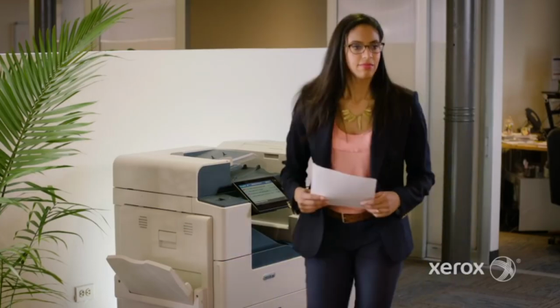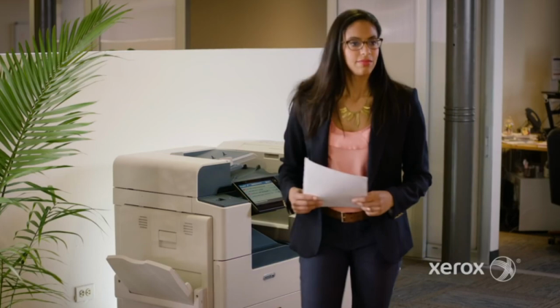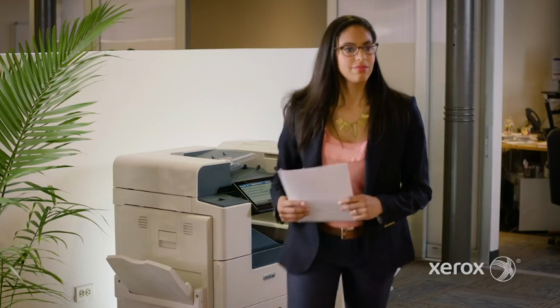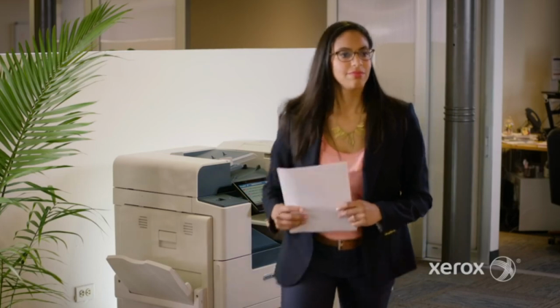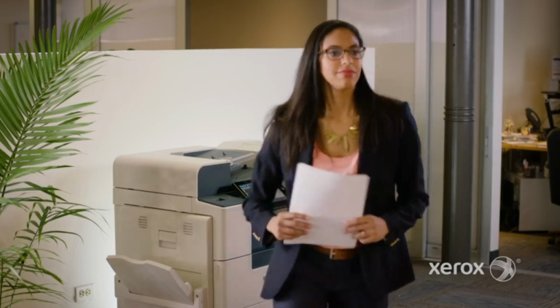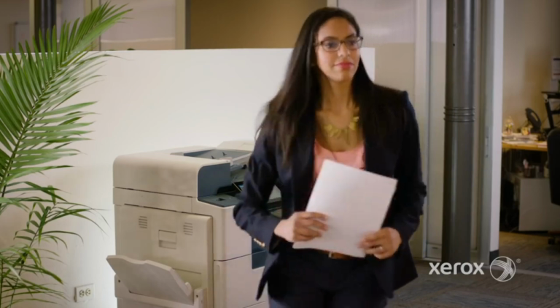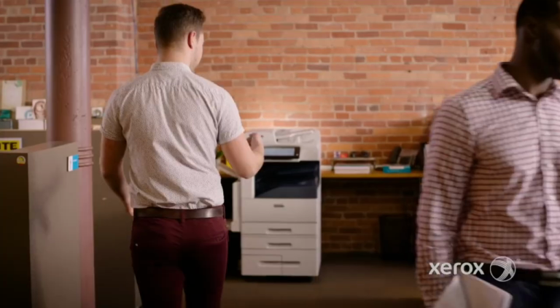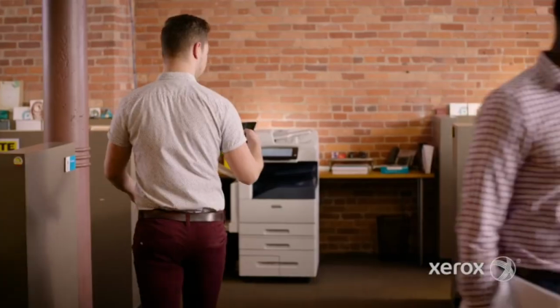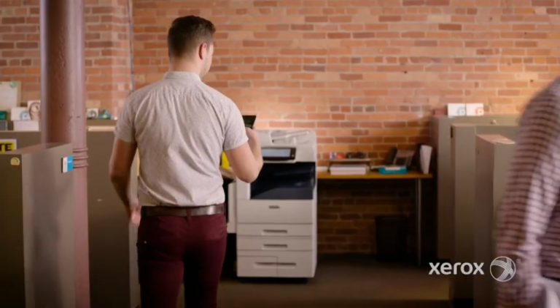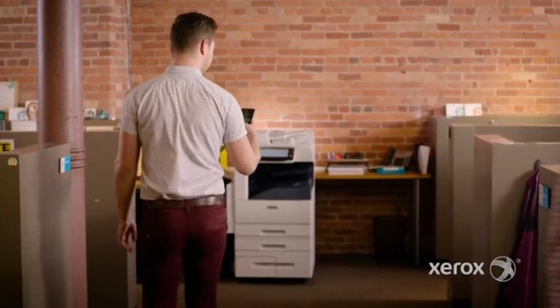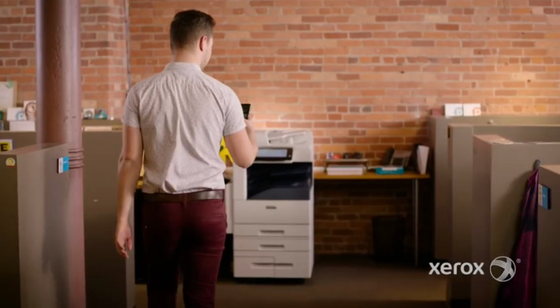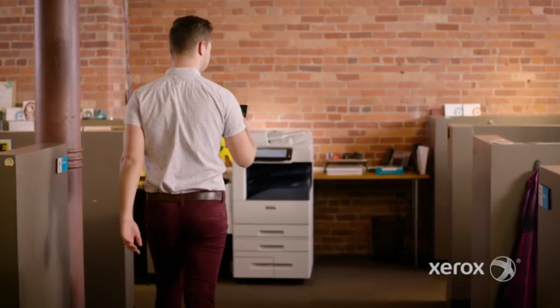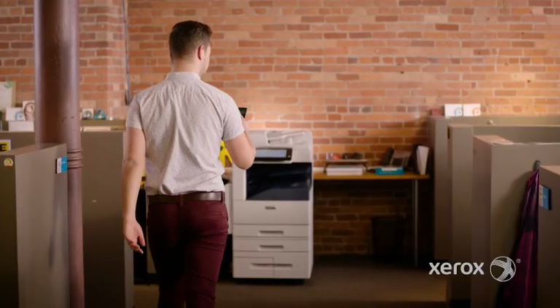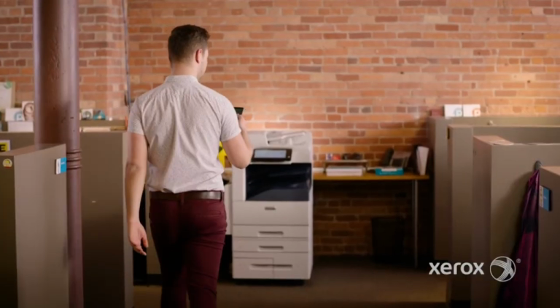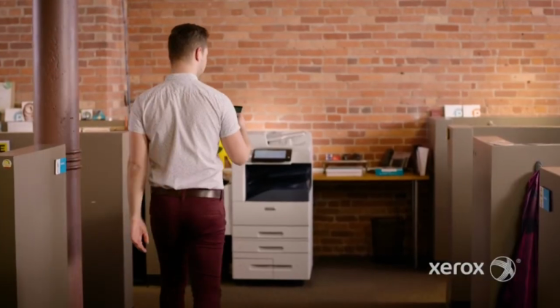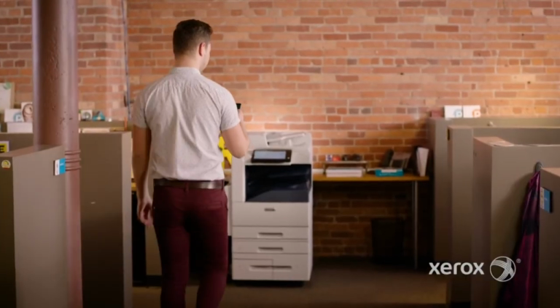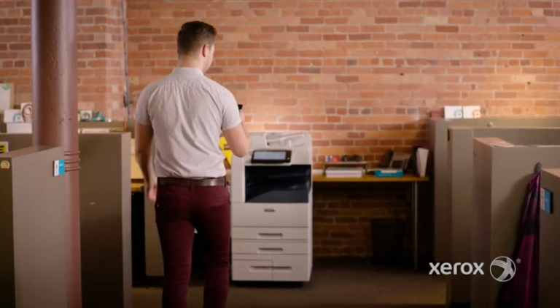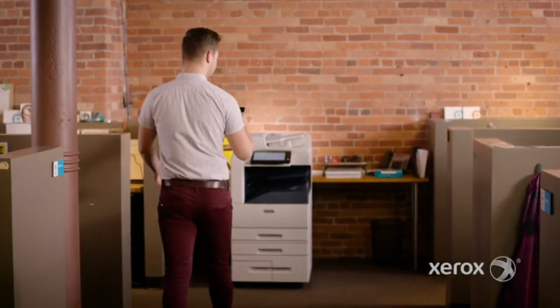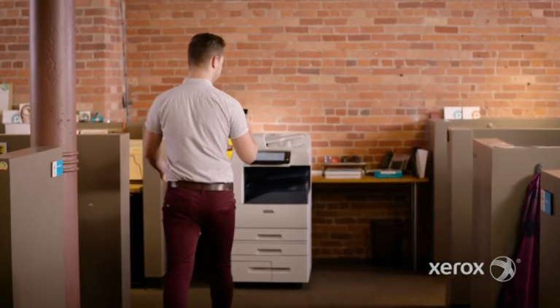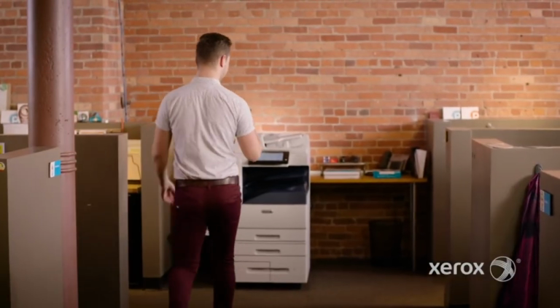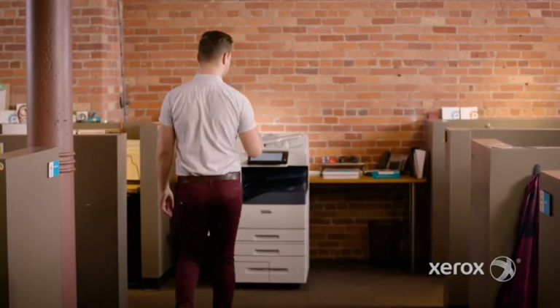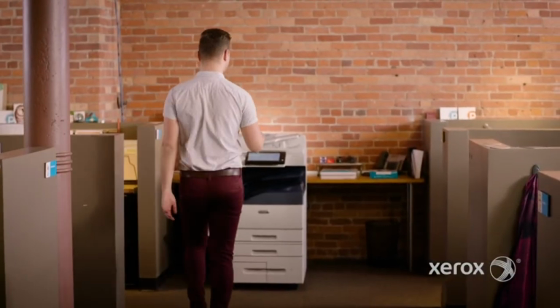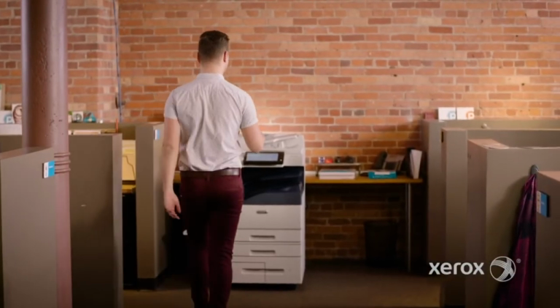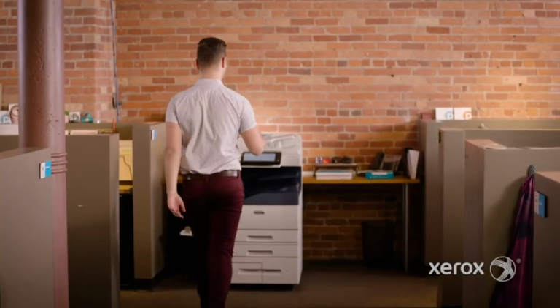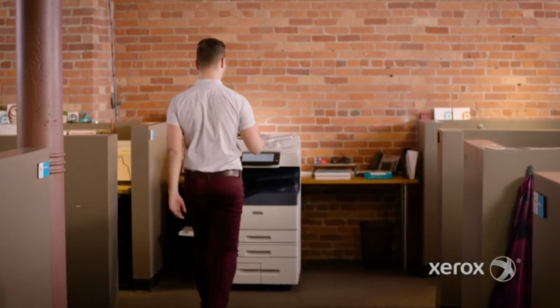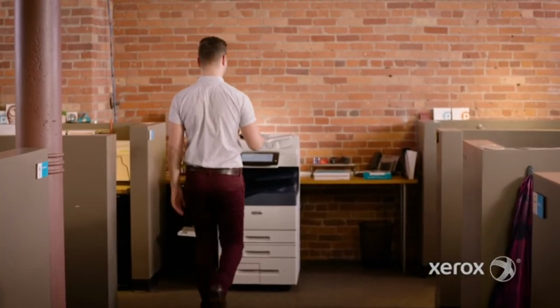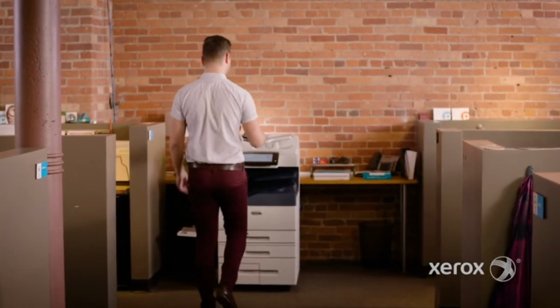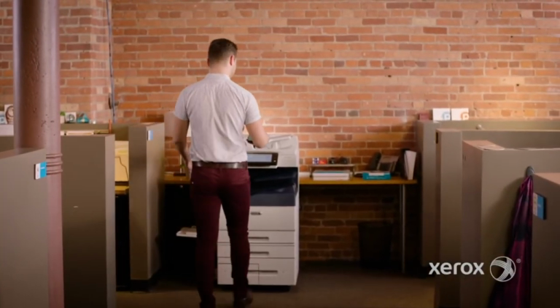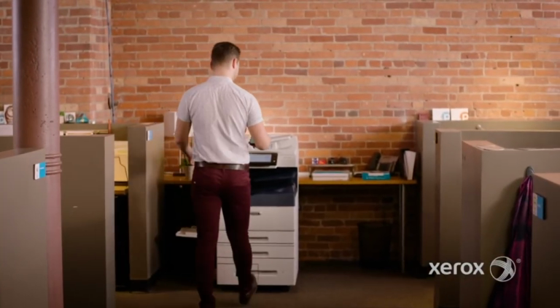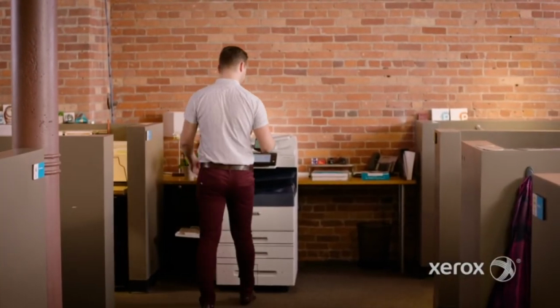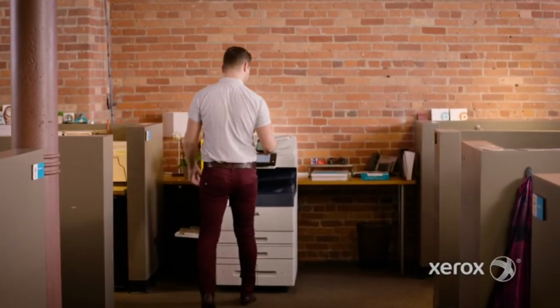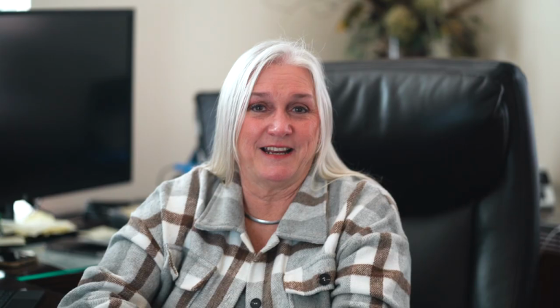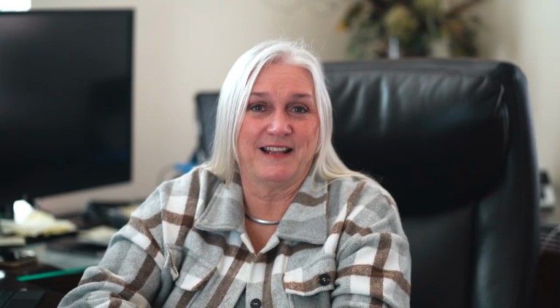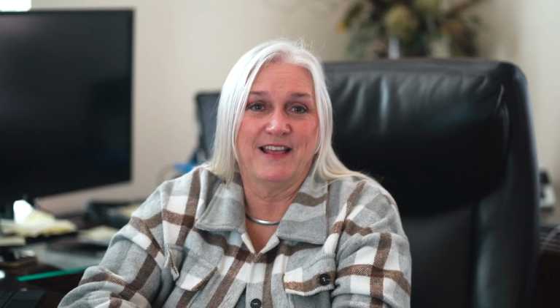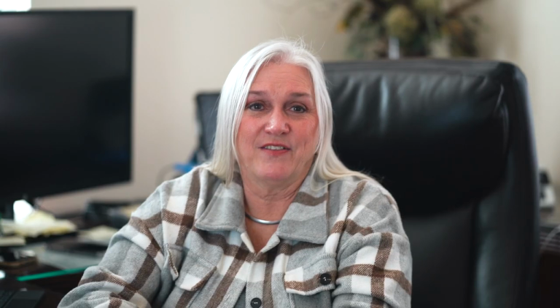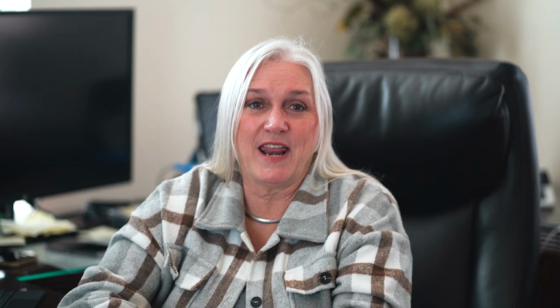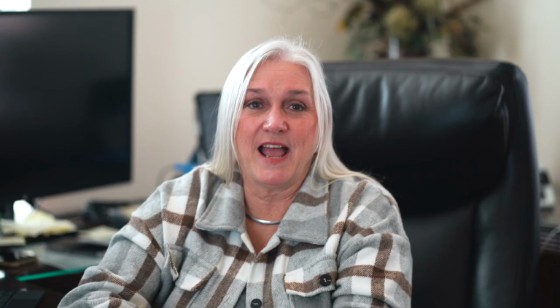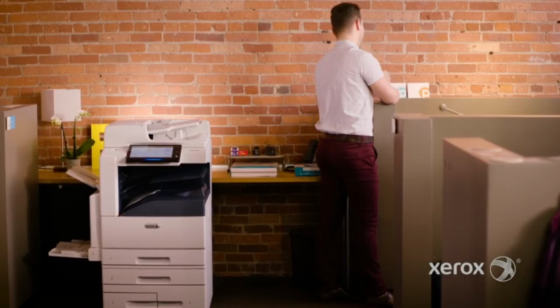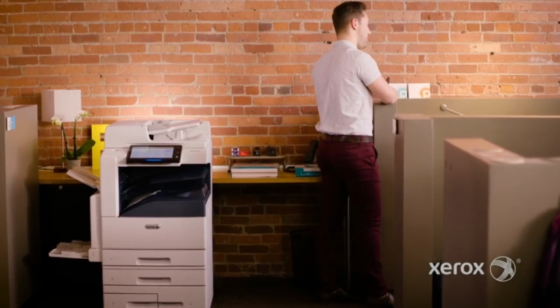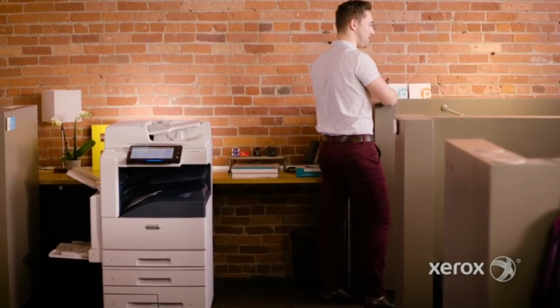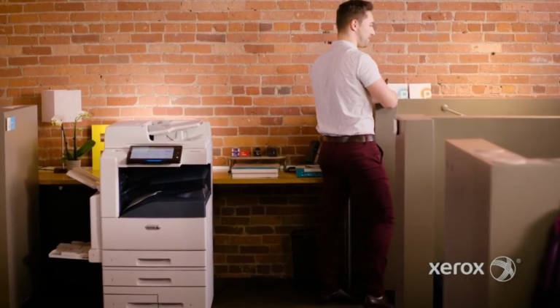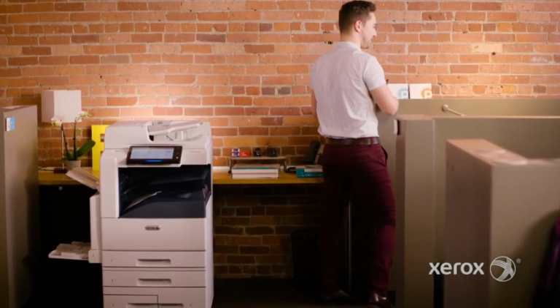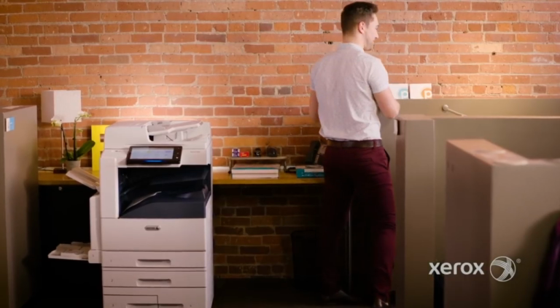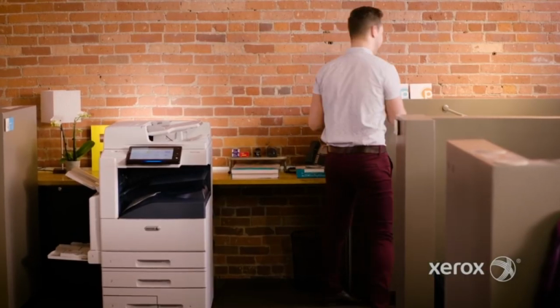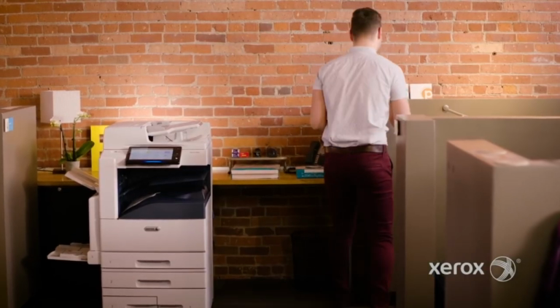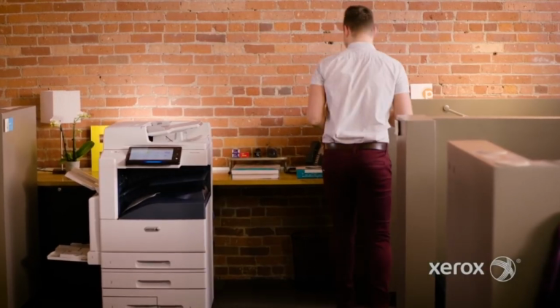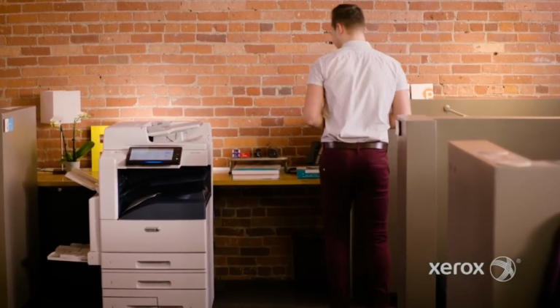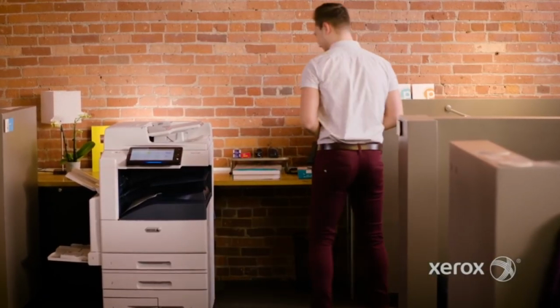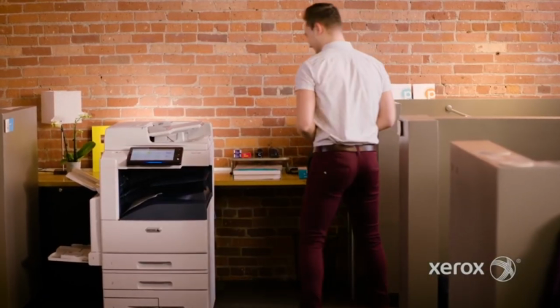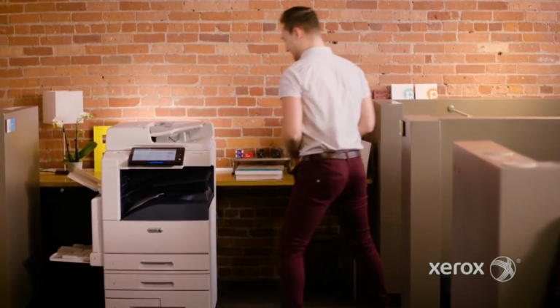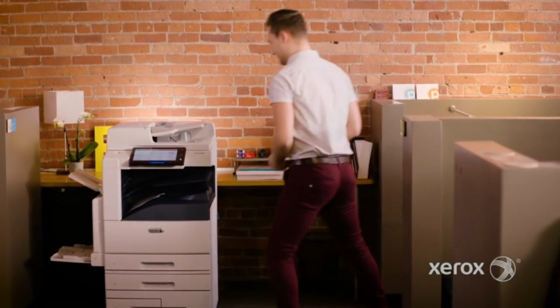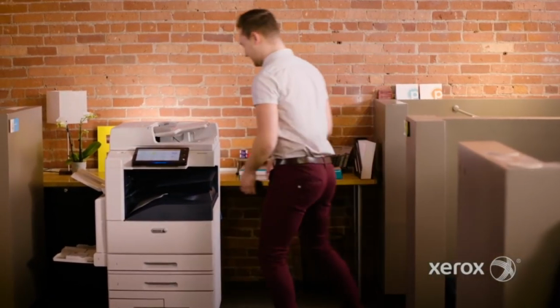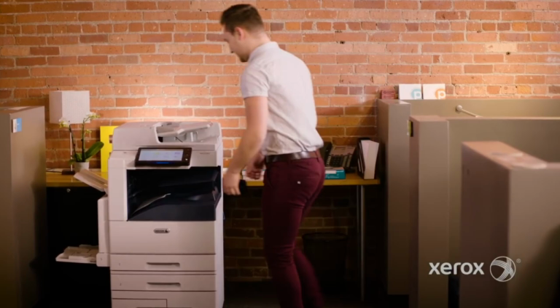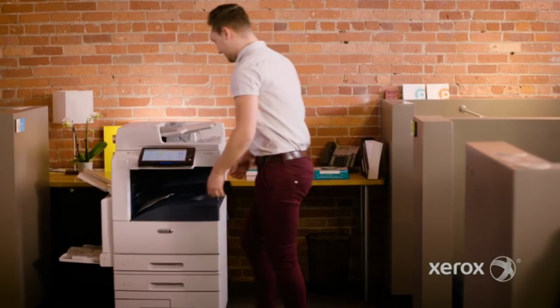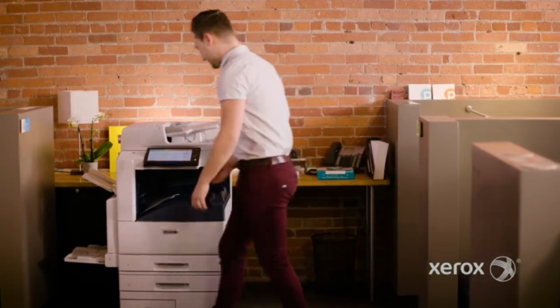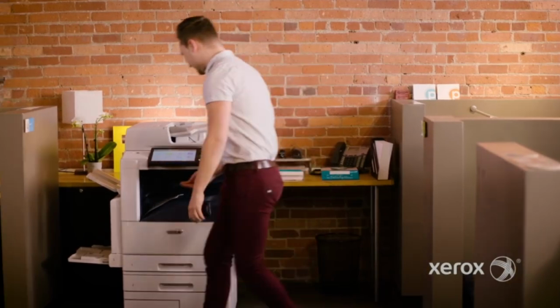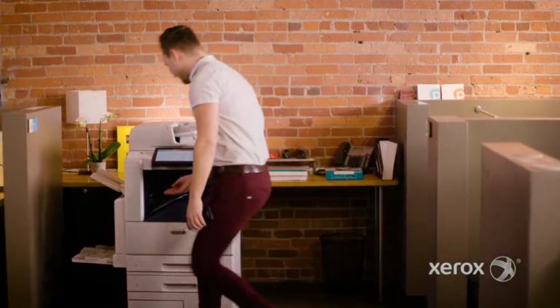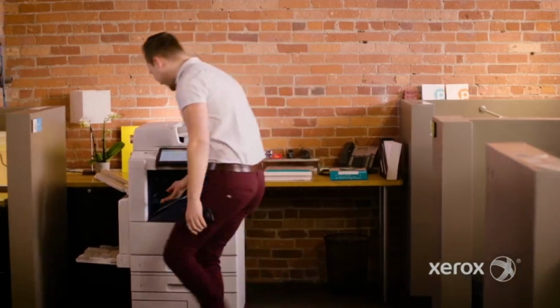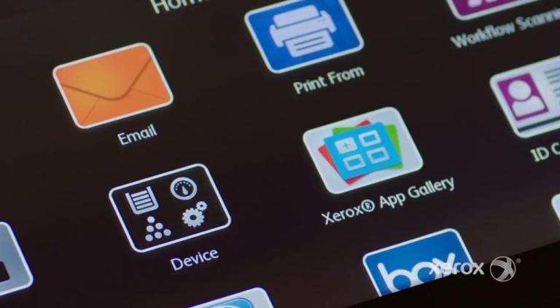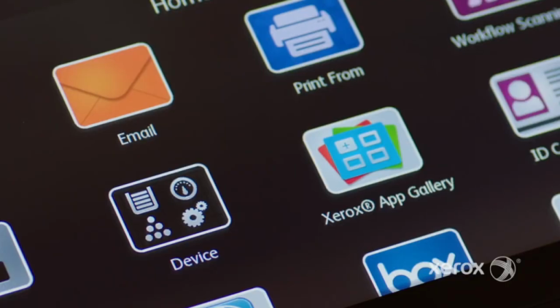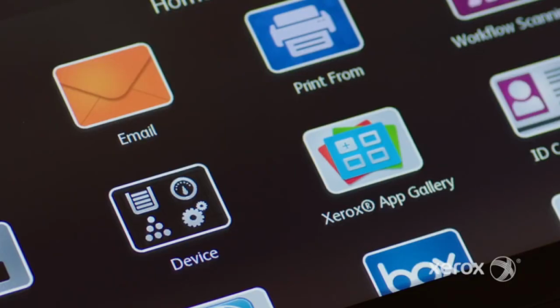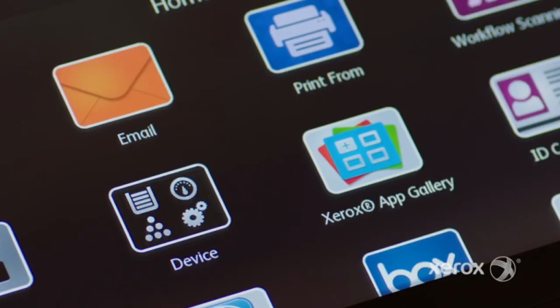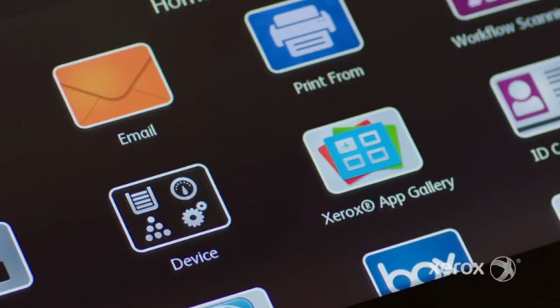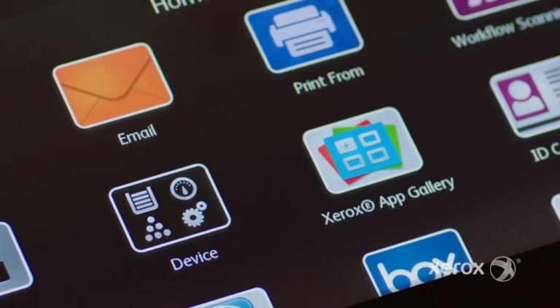Once you receive that code, you can use it on any machine that has the AppPrint by Xerox app downloaded on it.